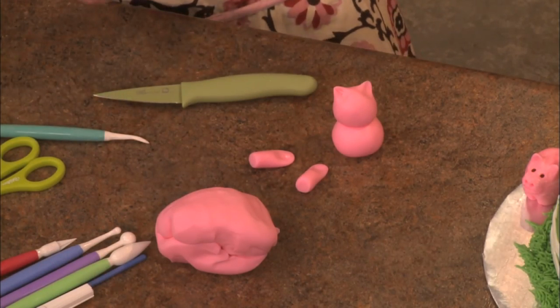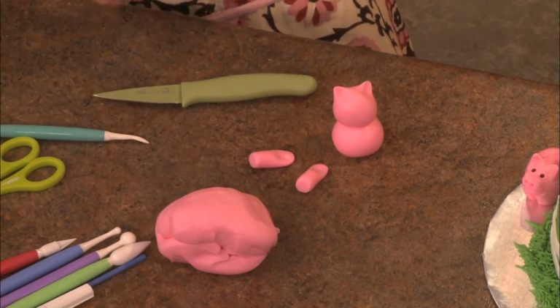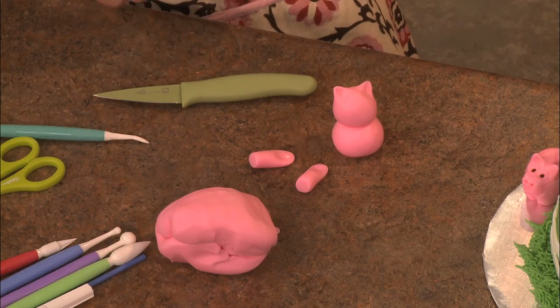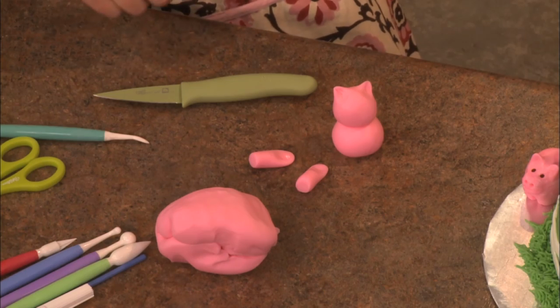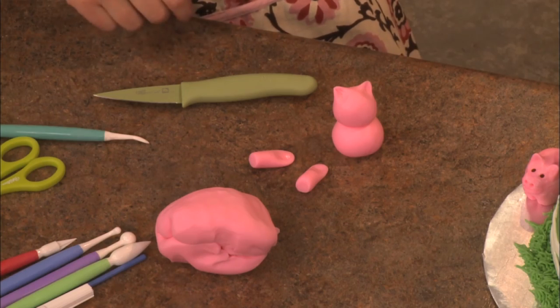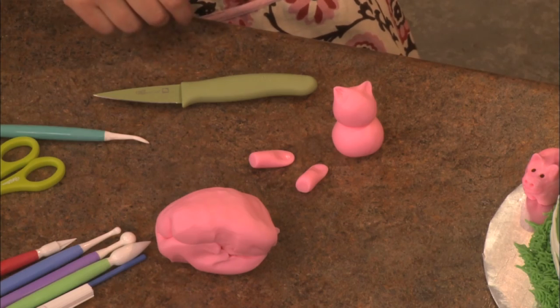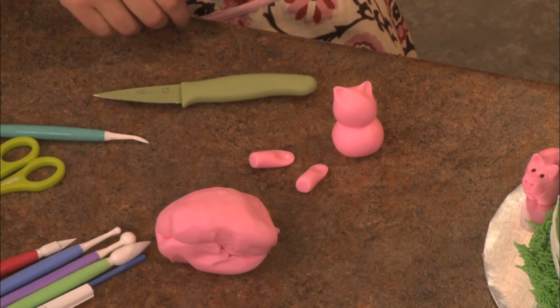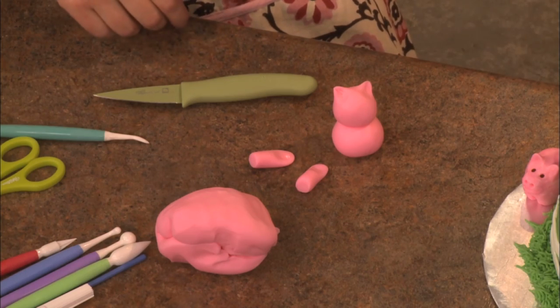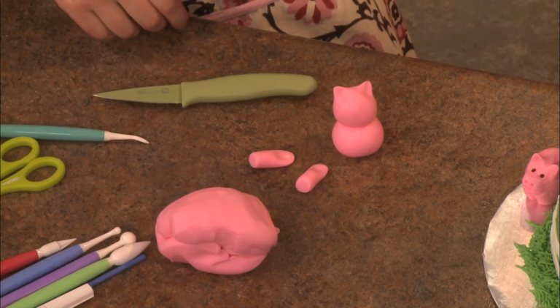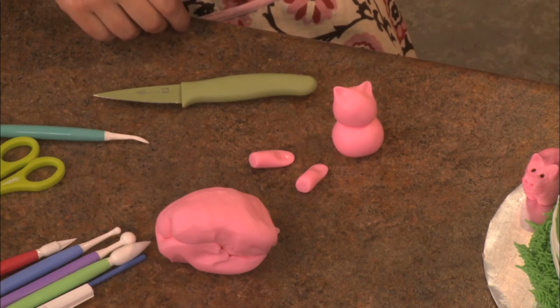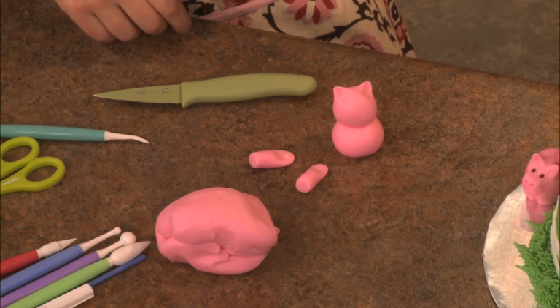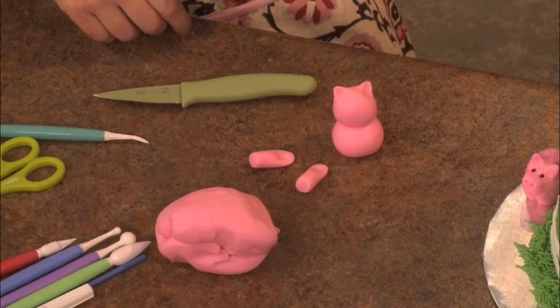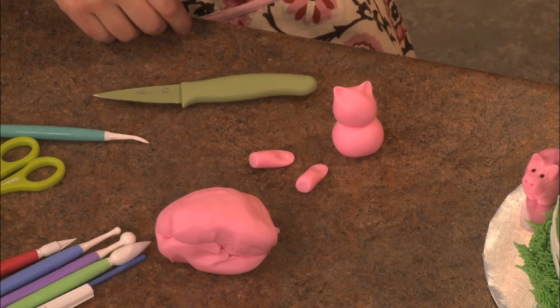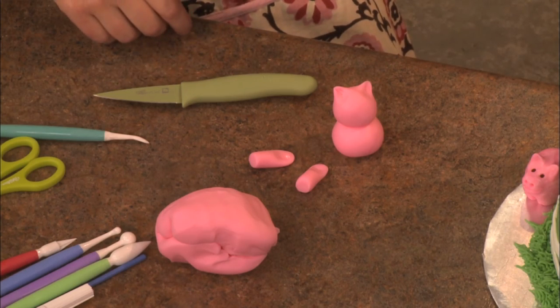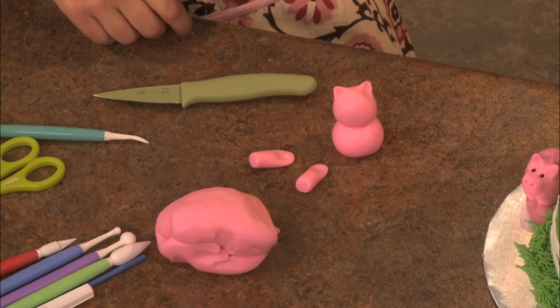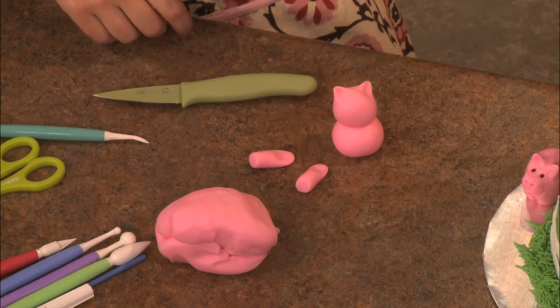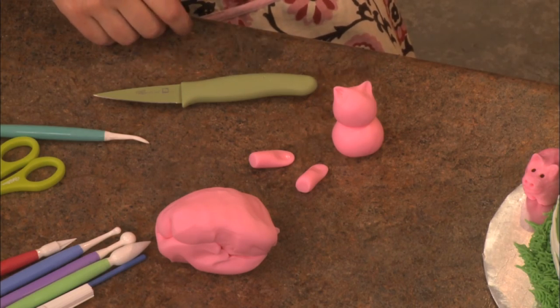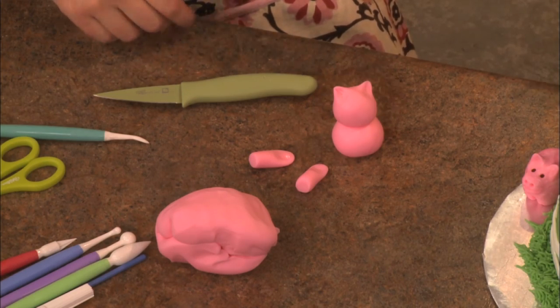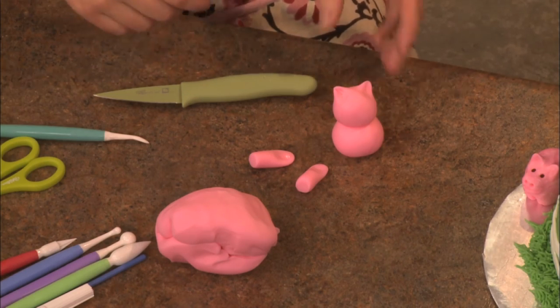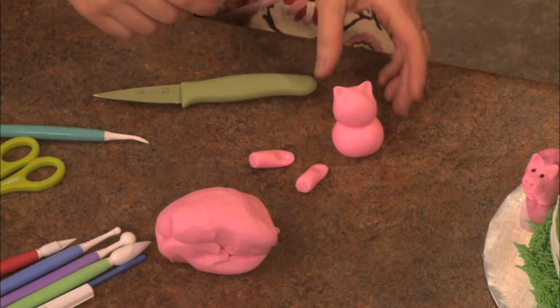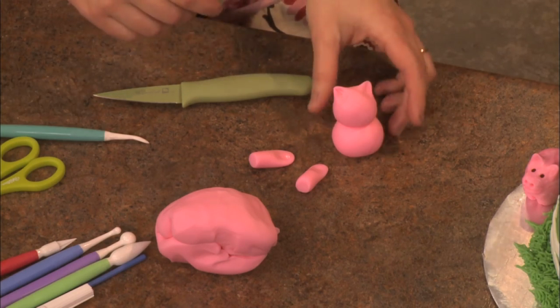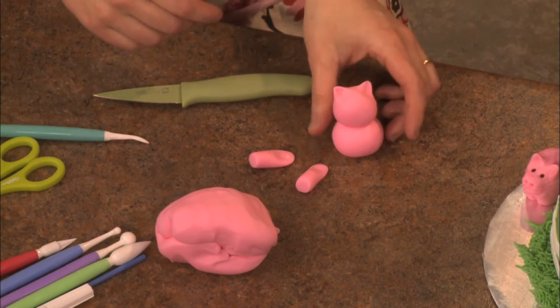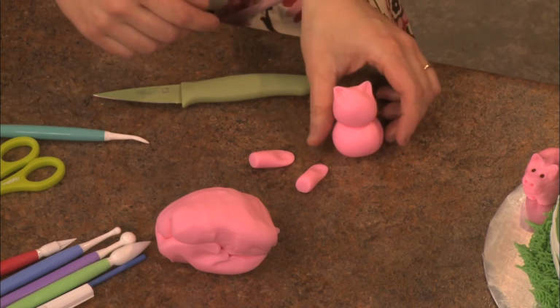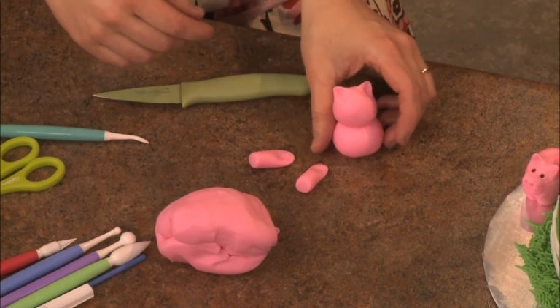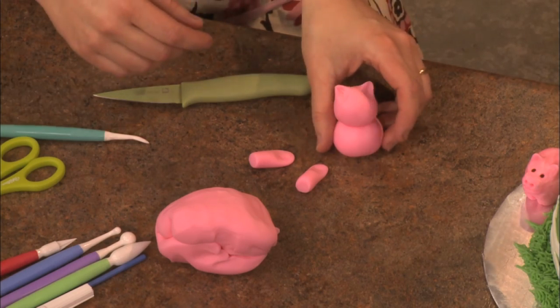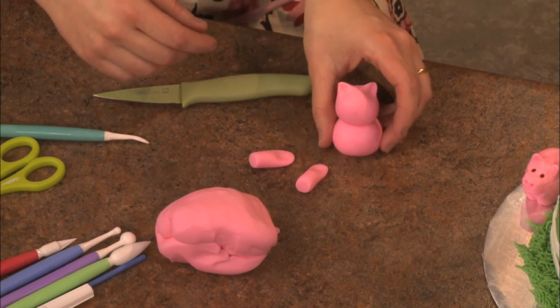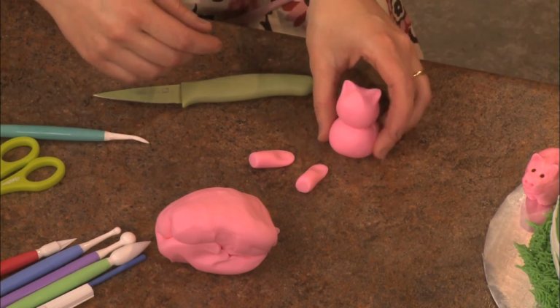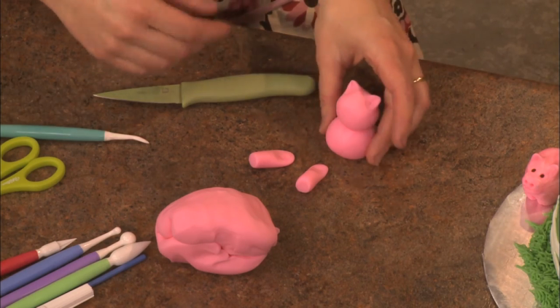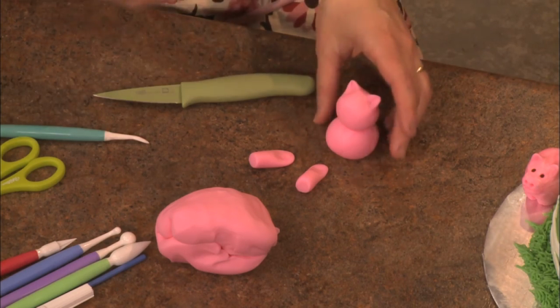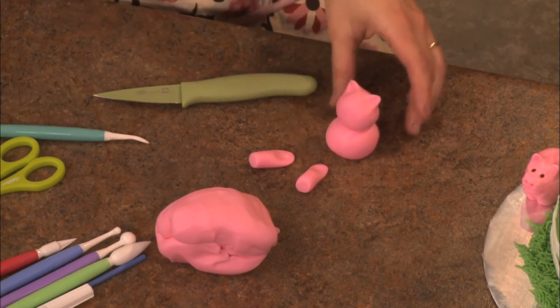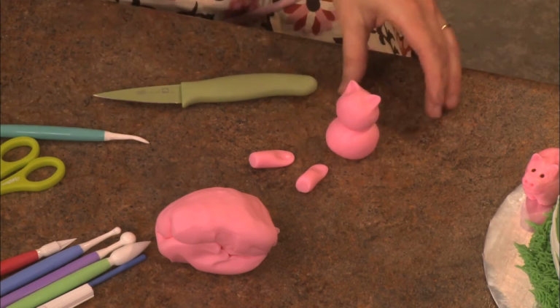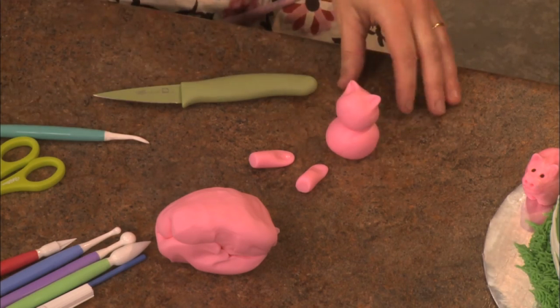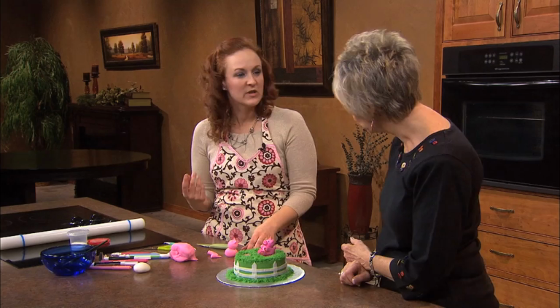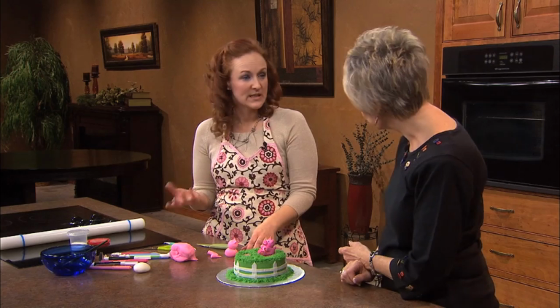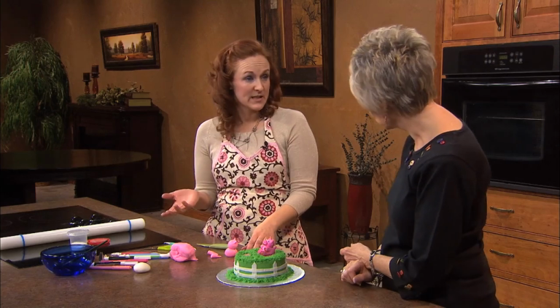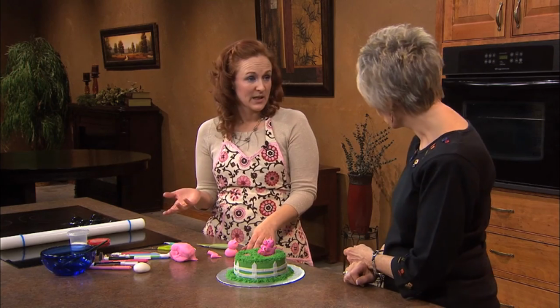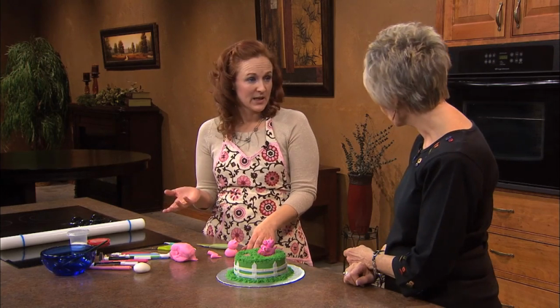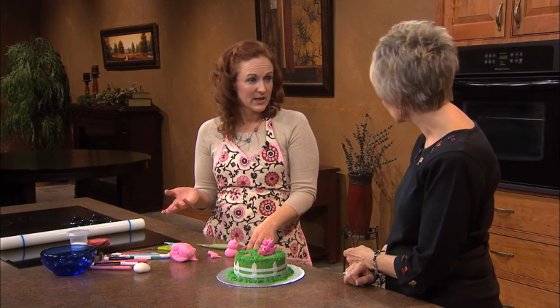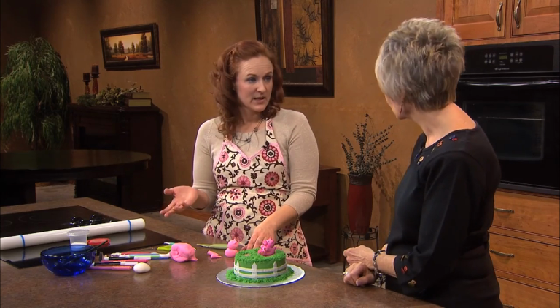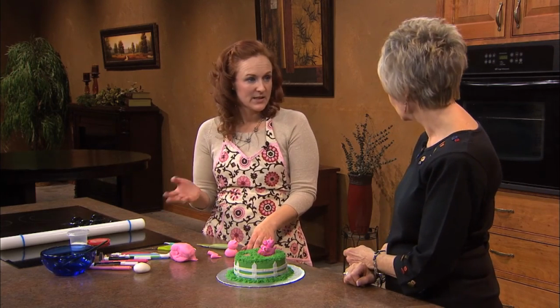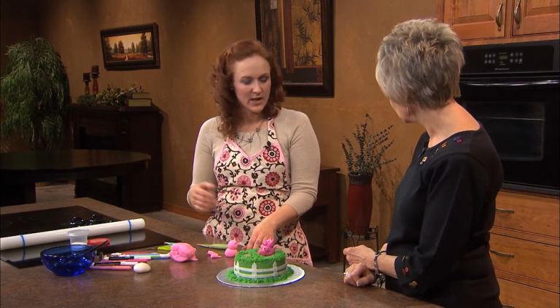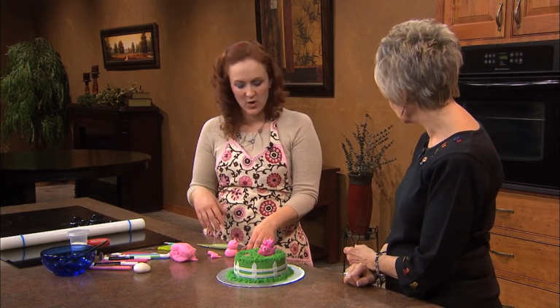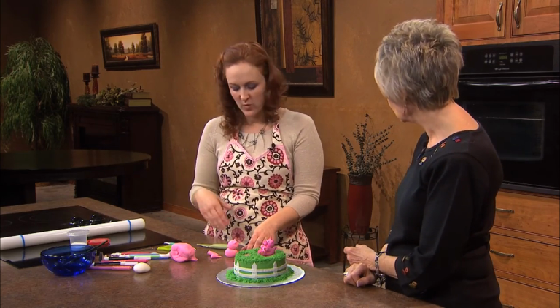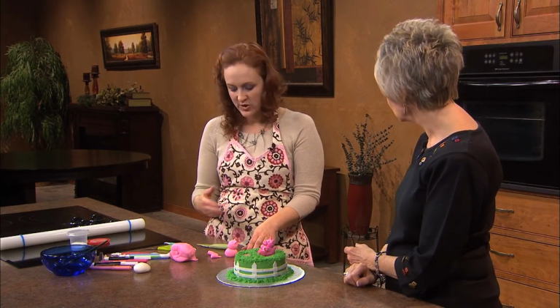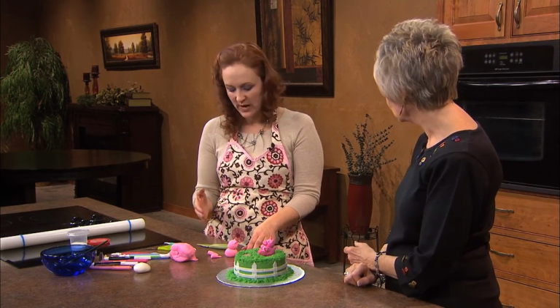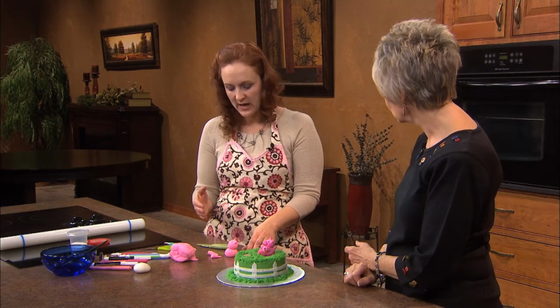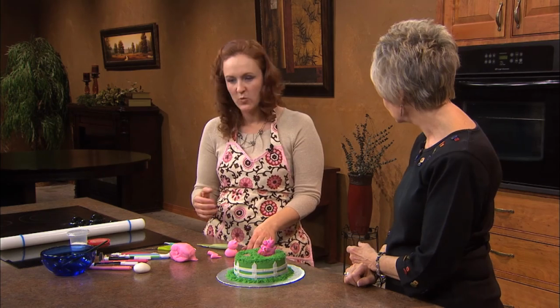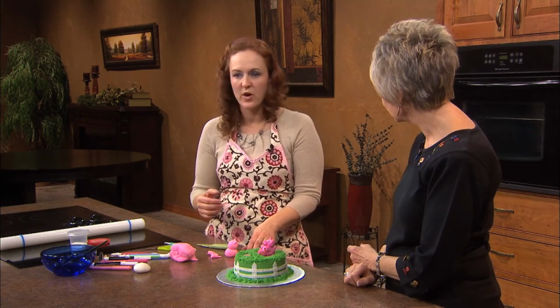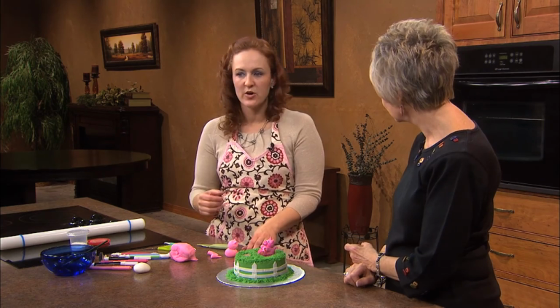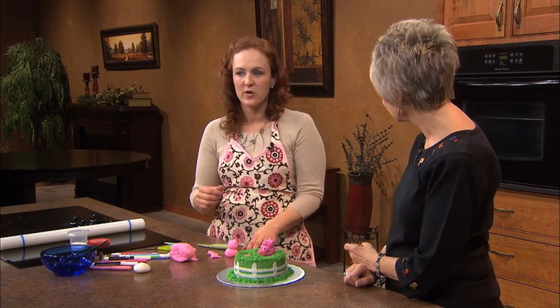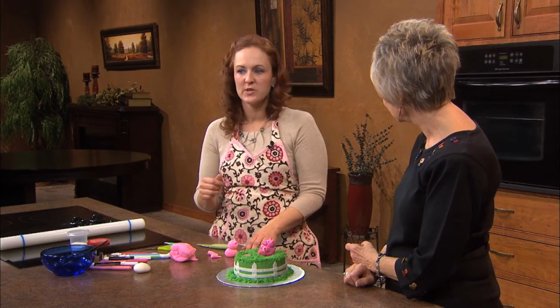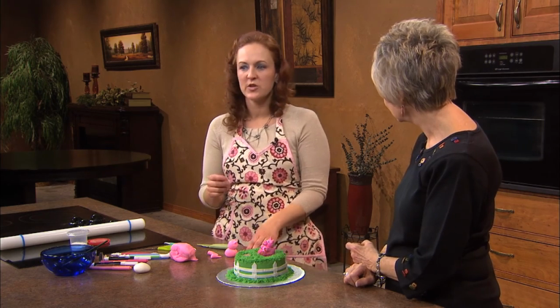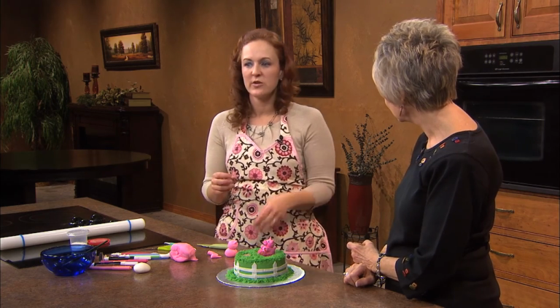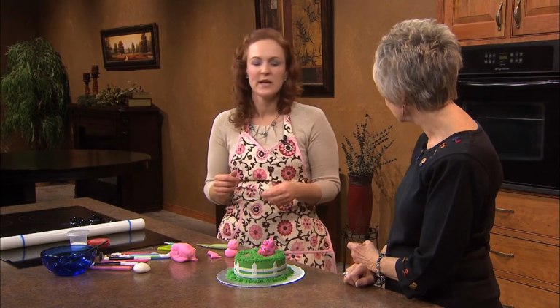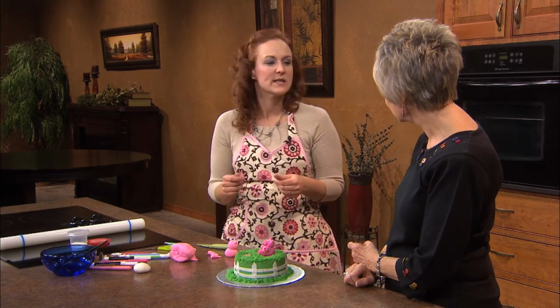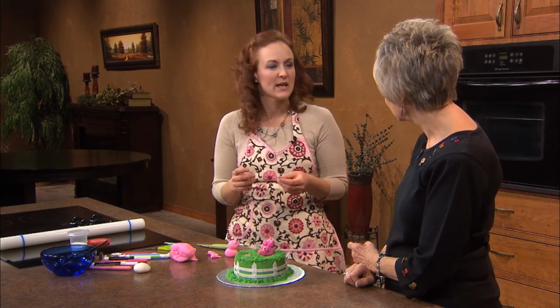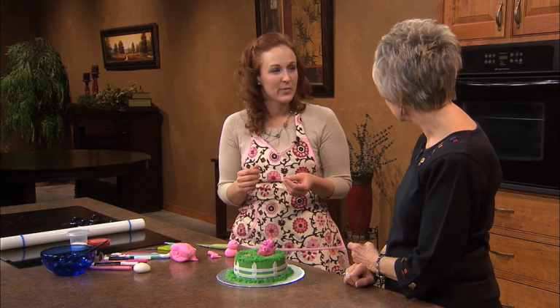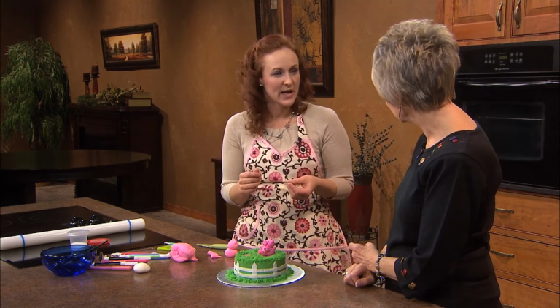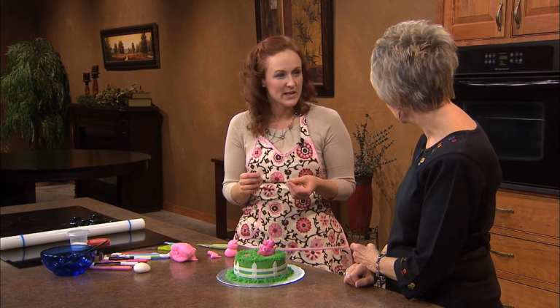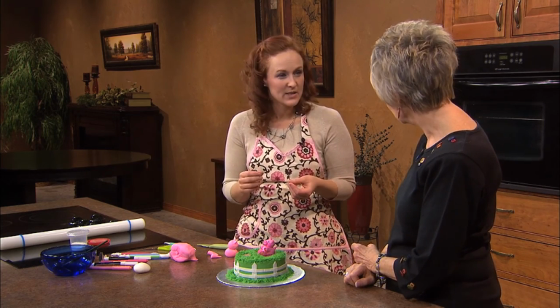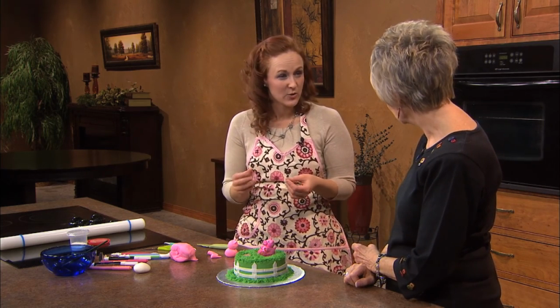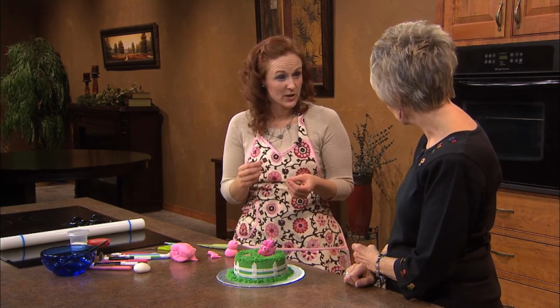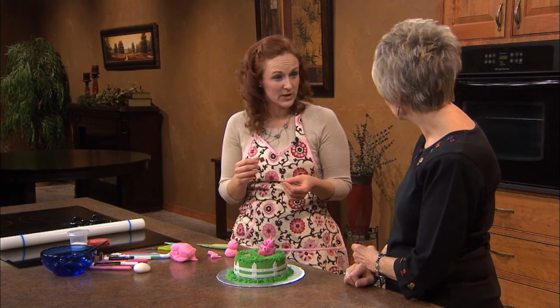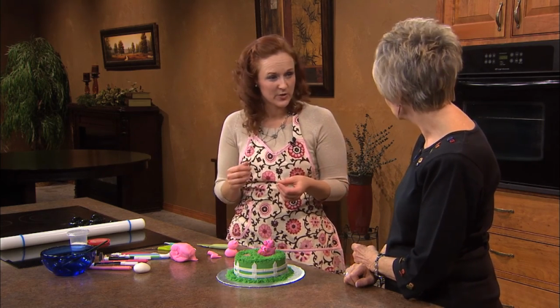The fondant is really sticky. So once you add the water, it almost creates like a paste or glue. And then after it dries, it does a really good job of just adhering.